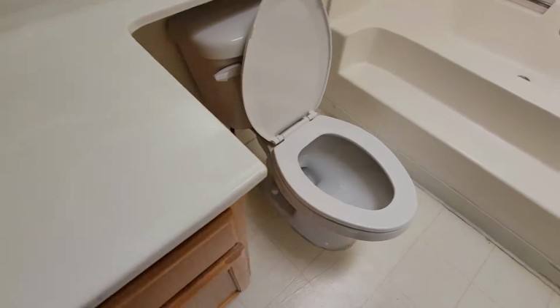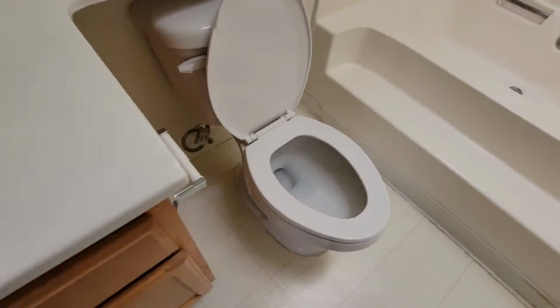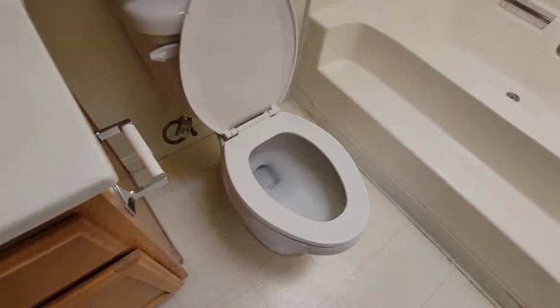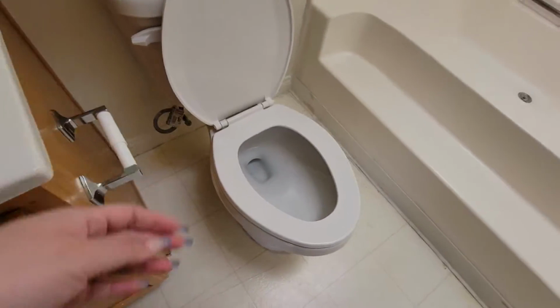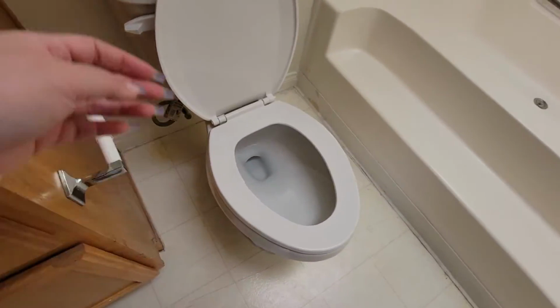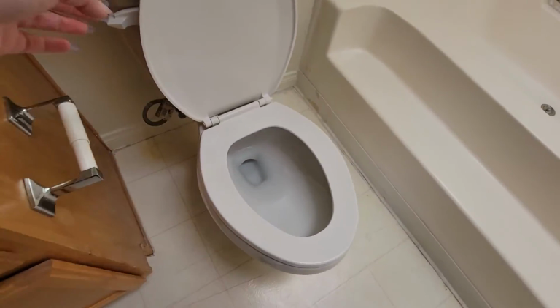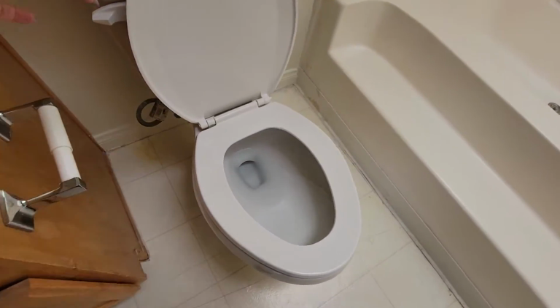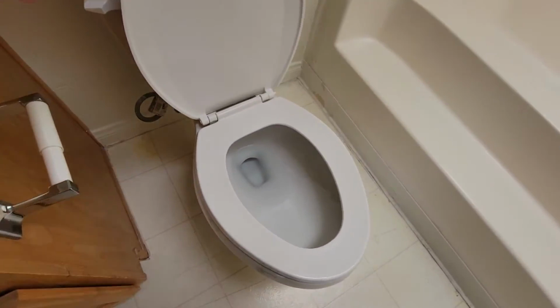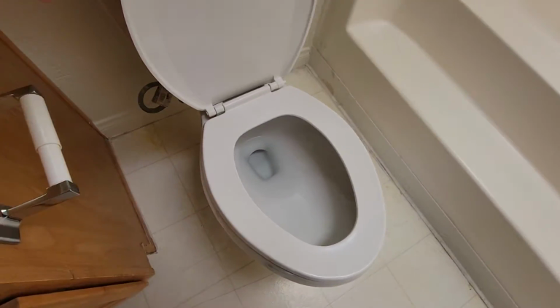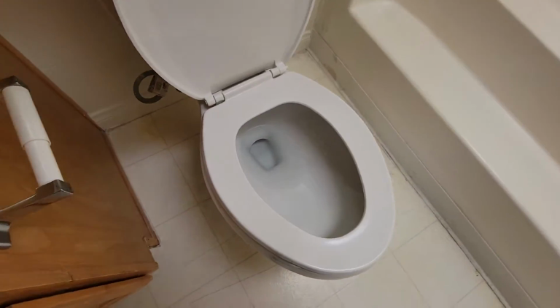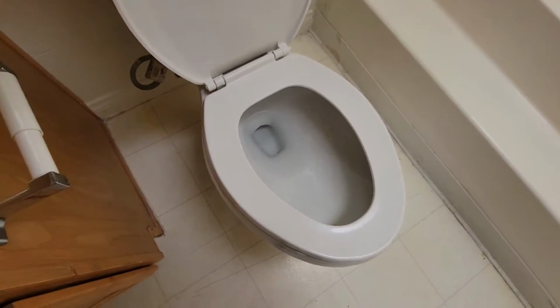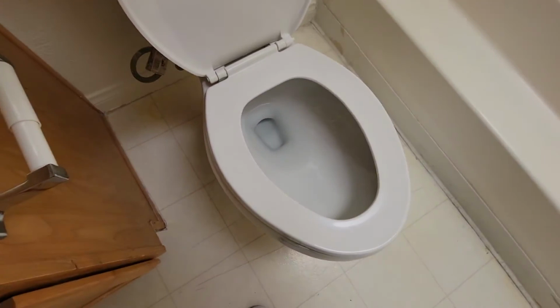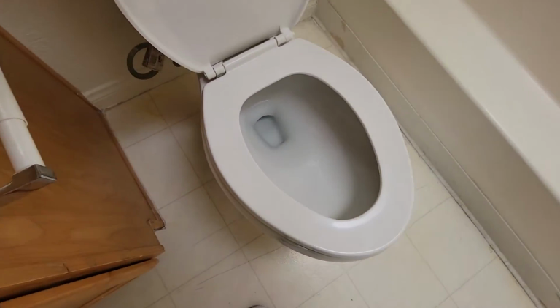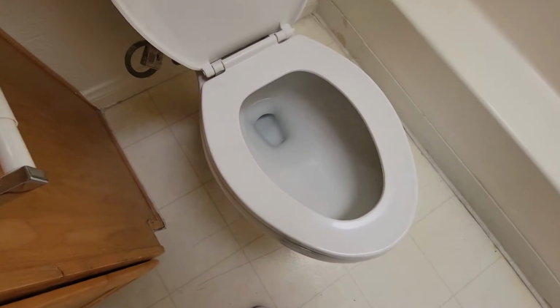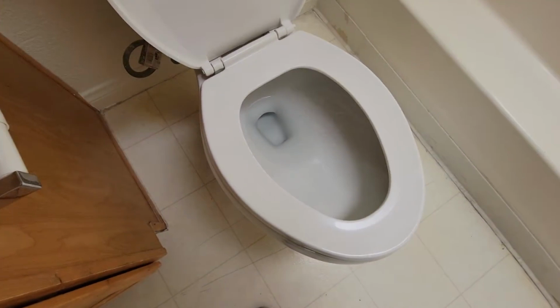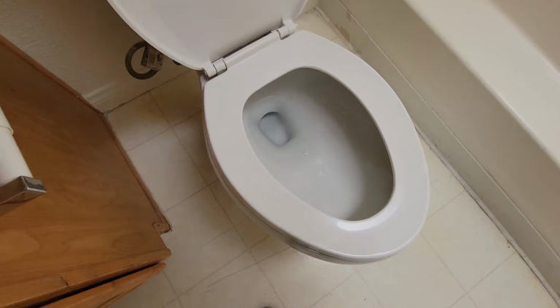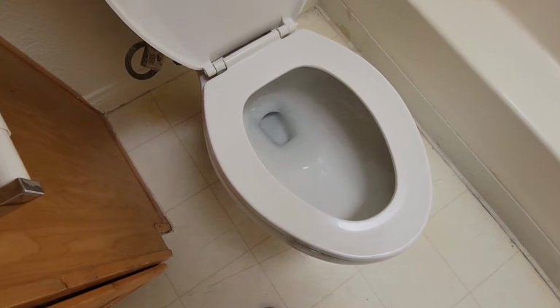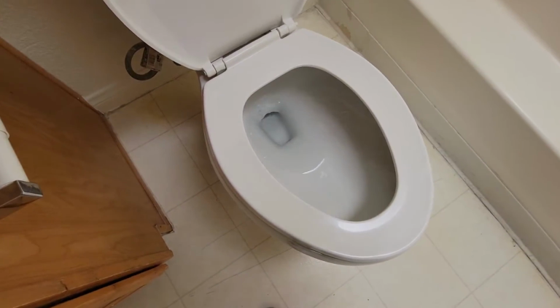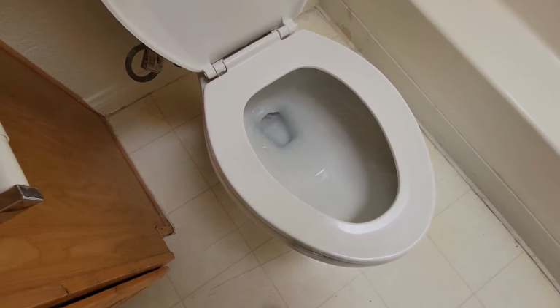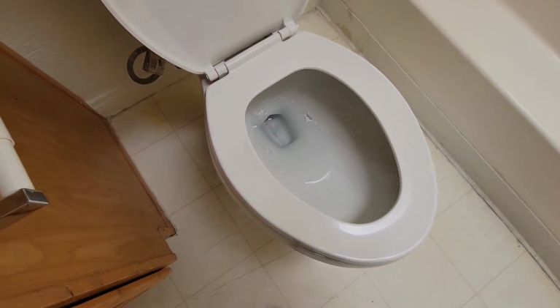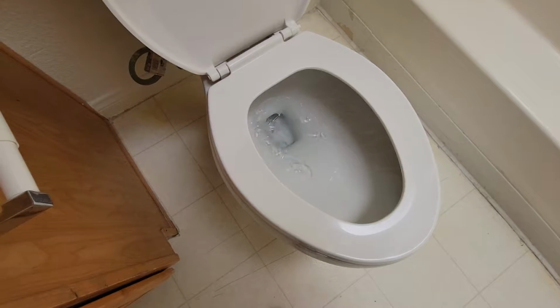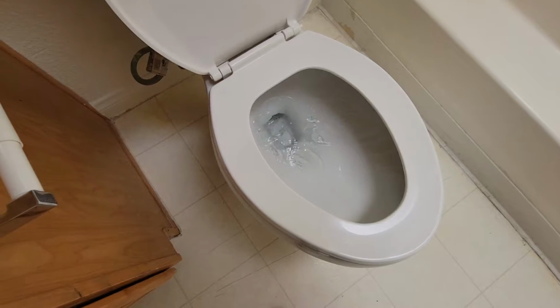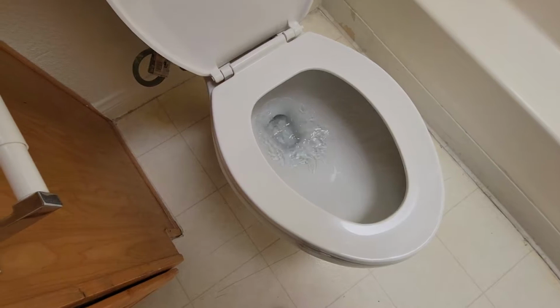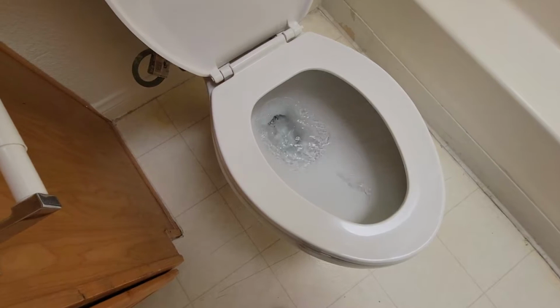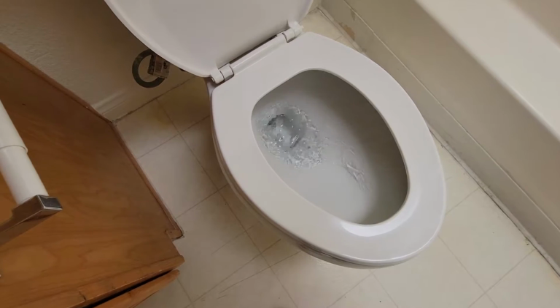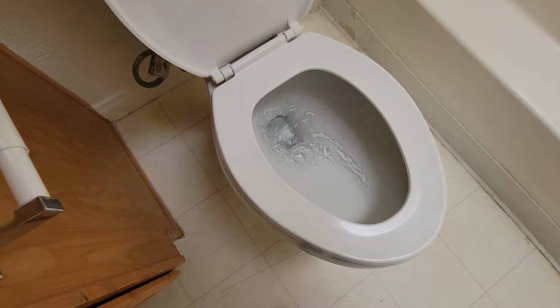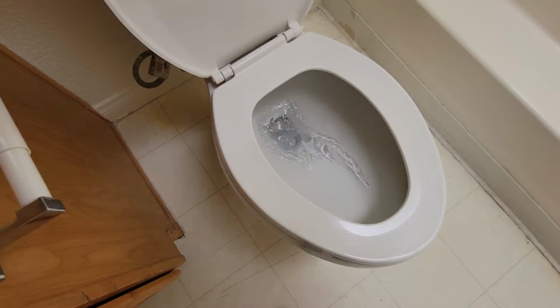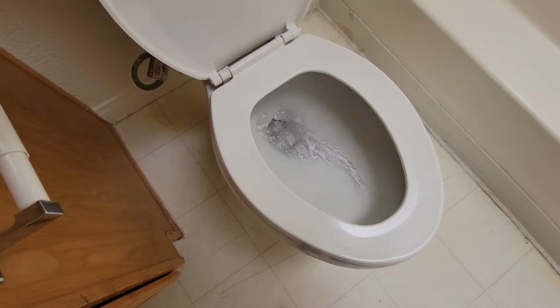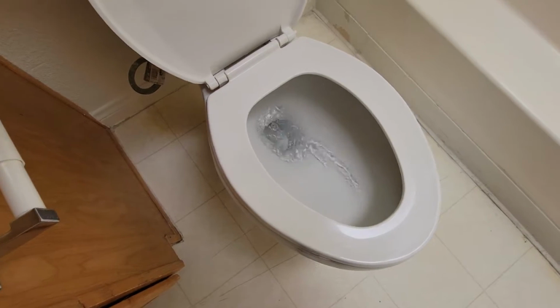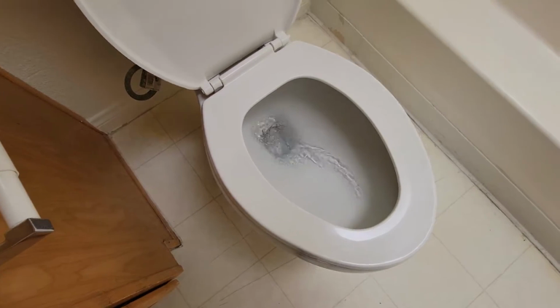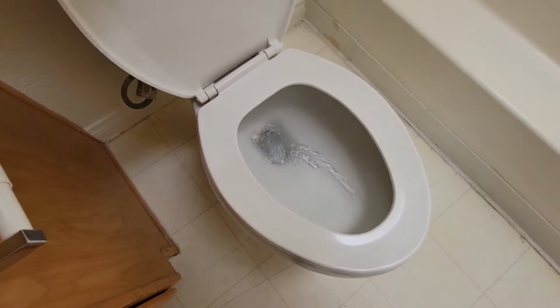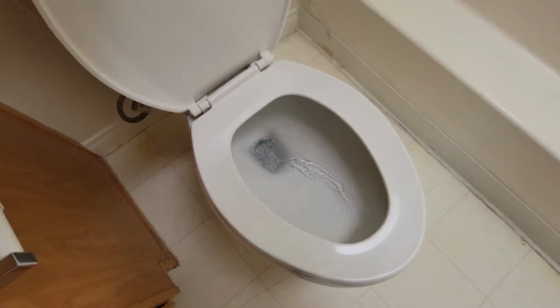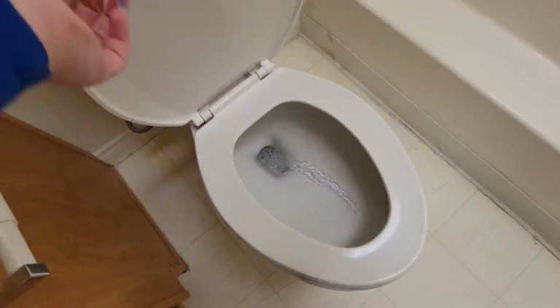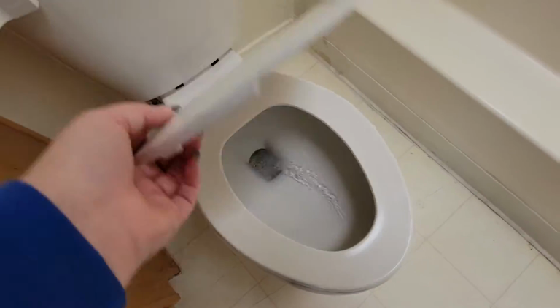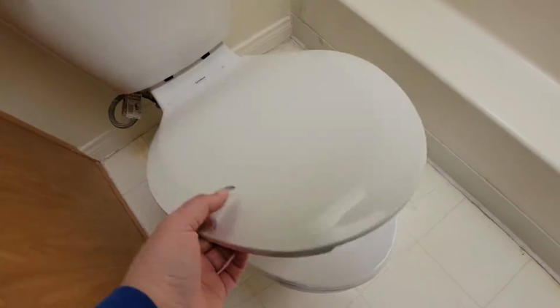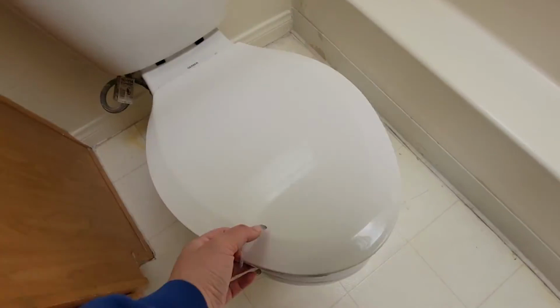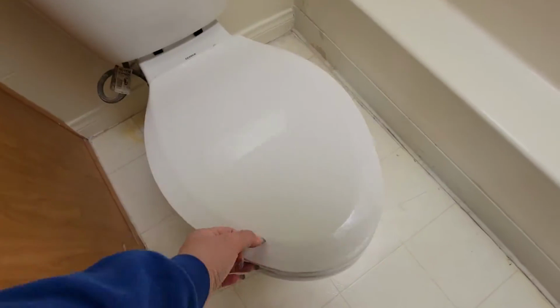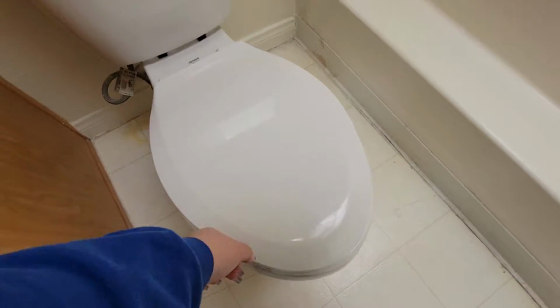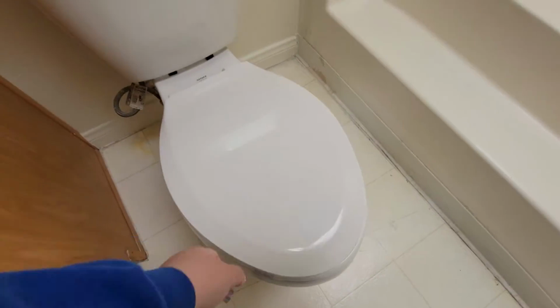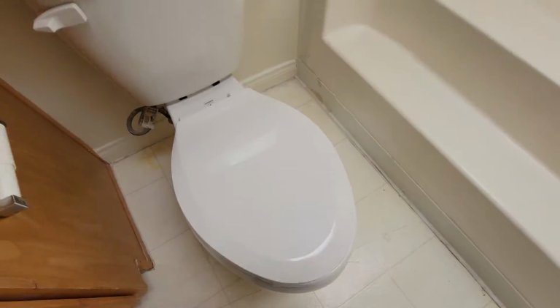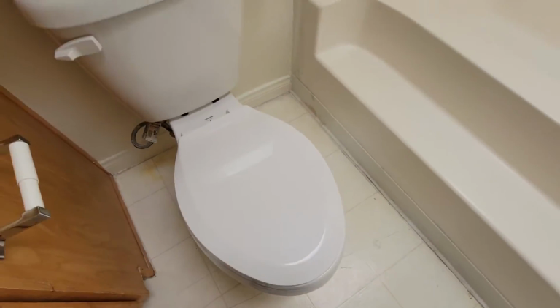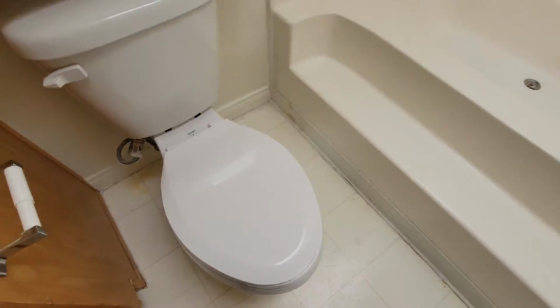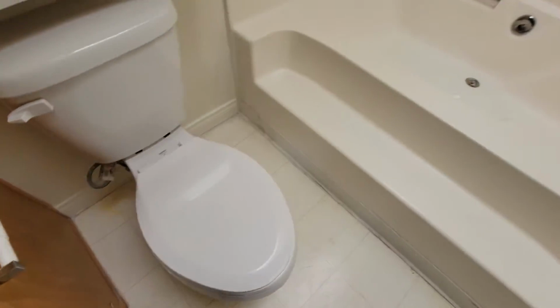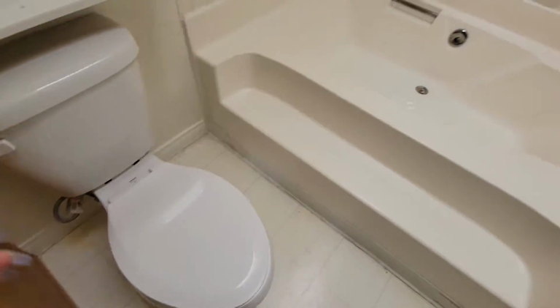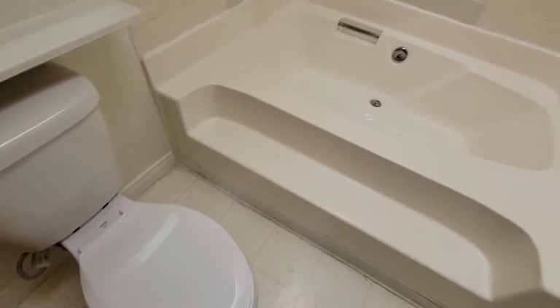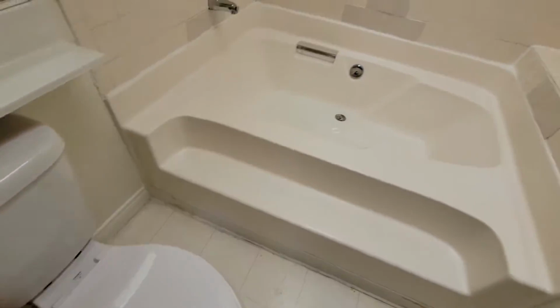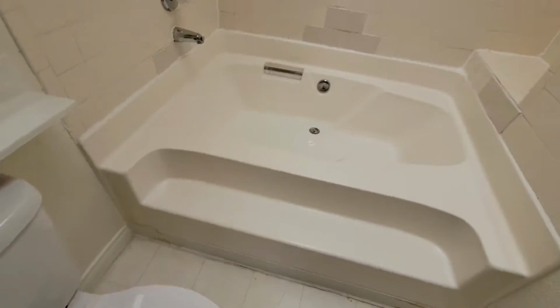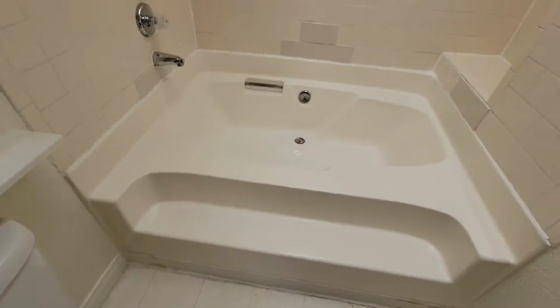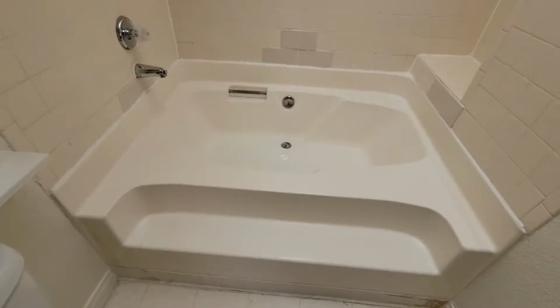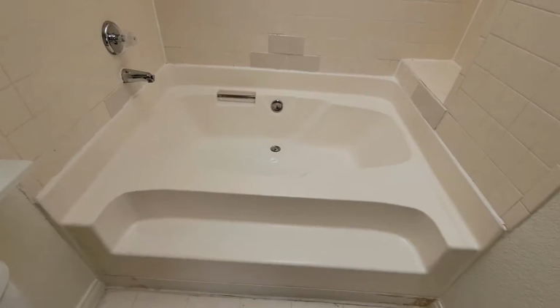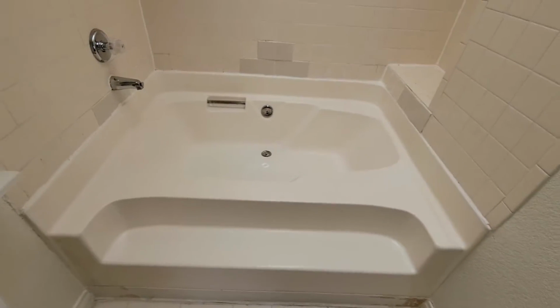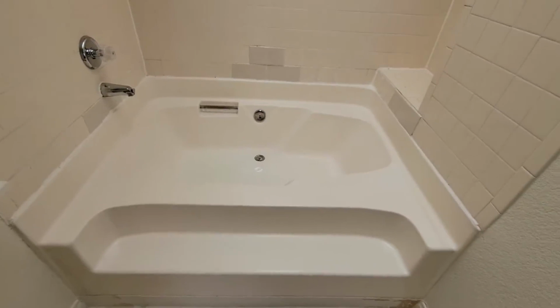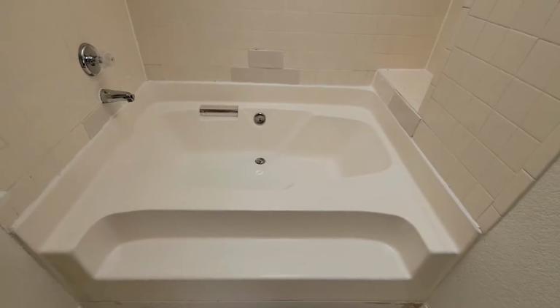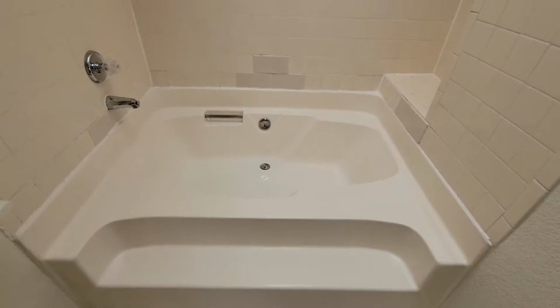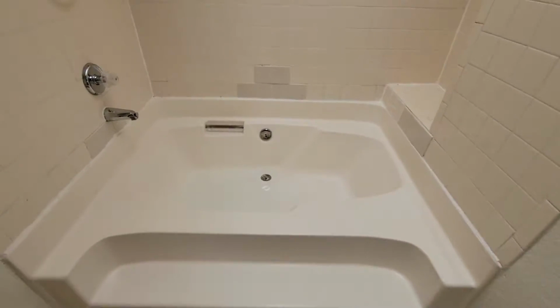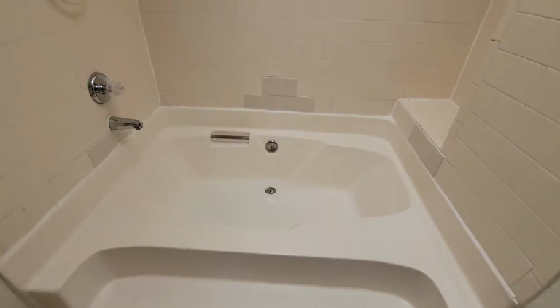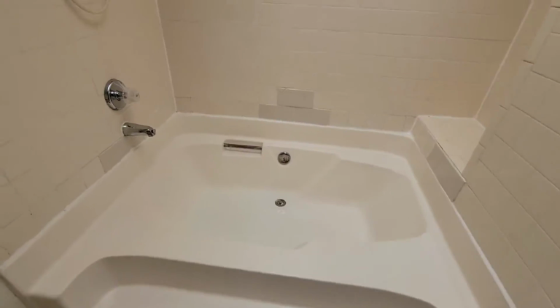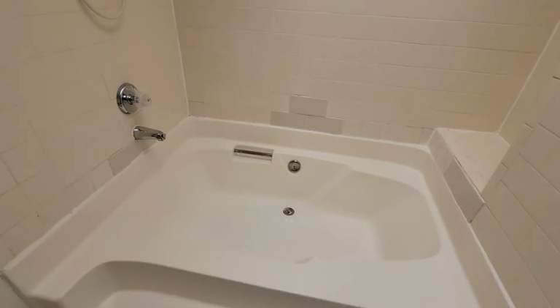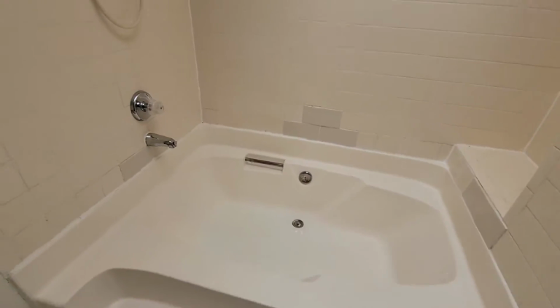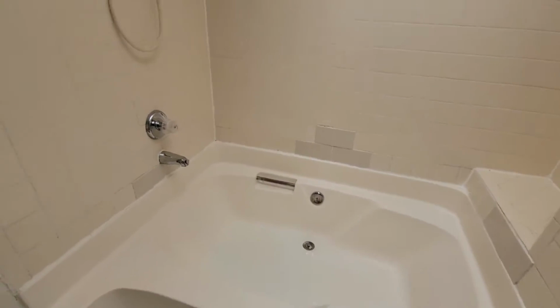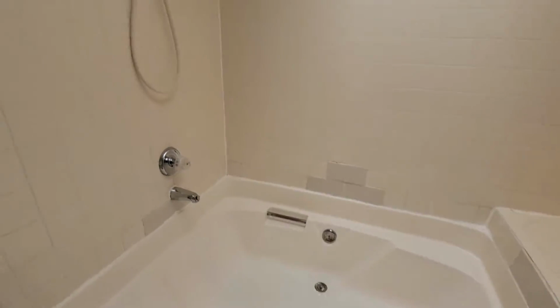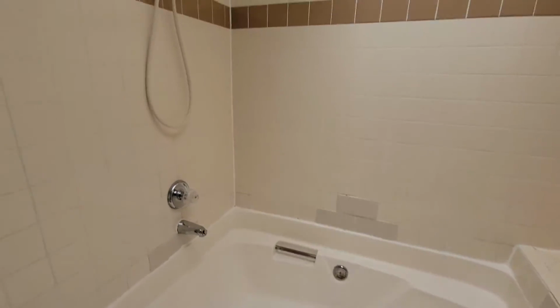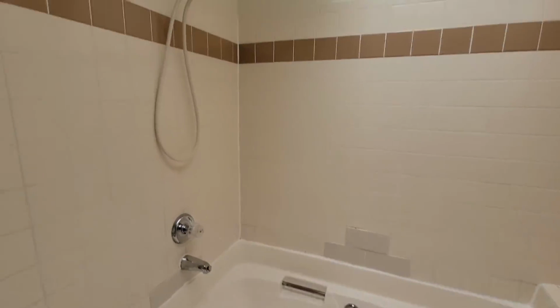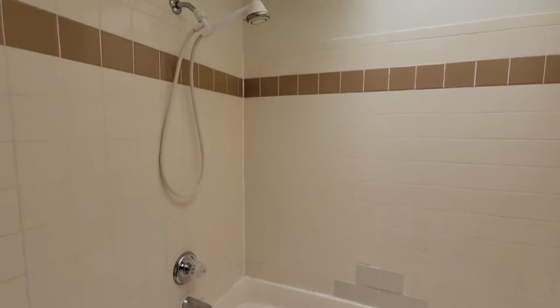No sink stoppers and shower heads in the bathroom.